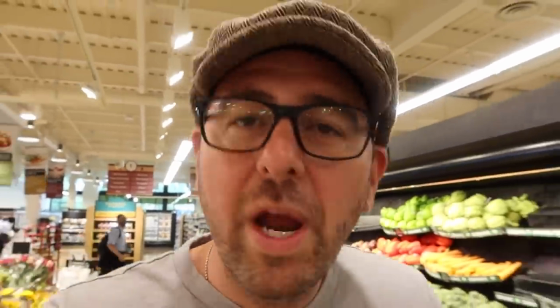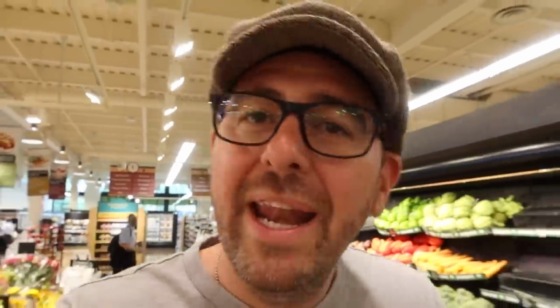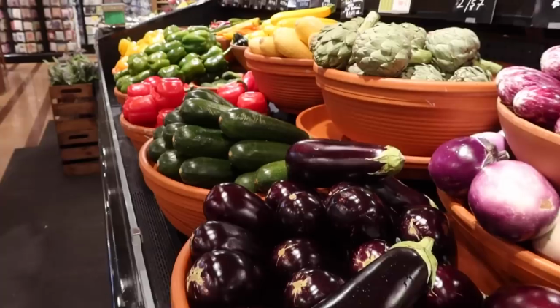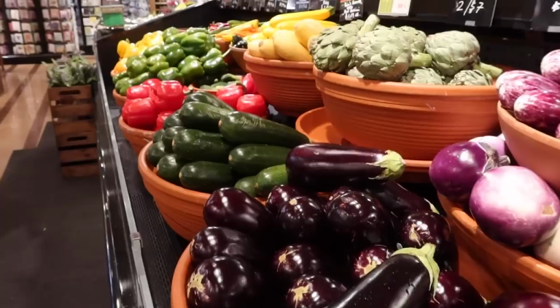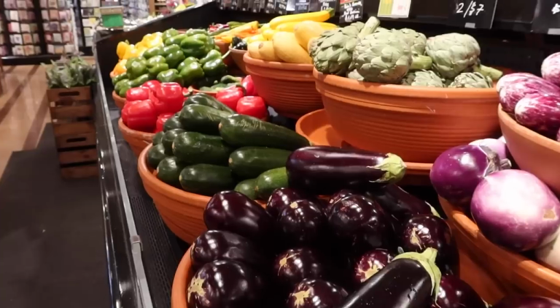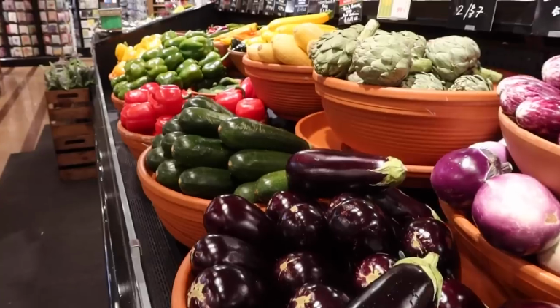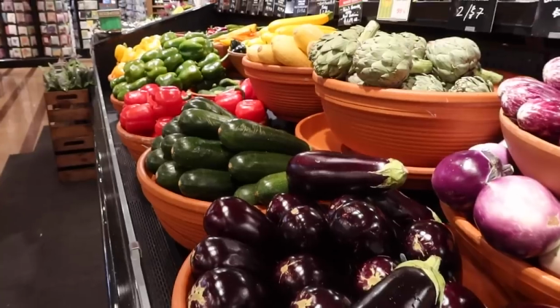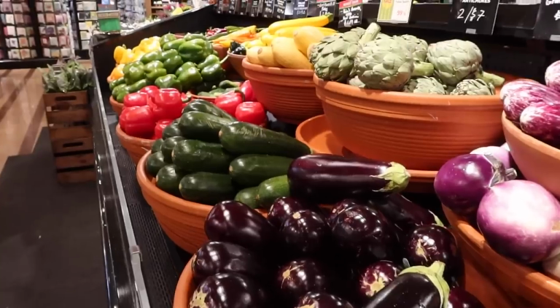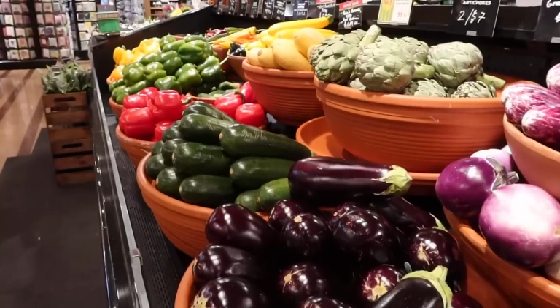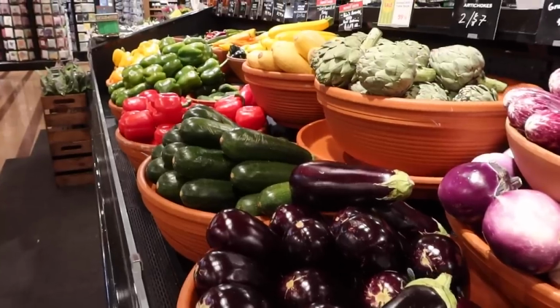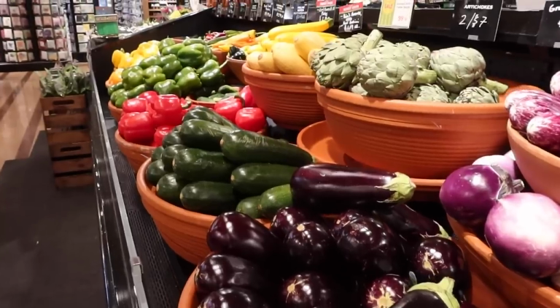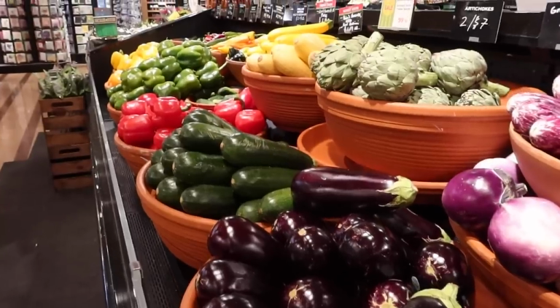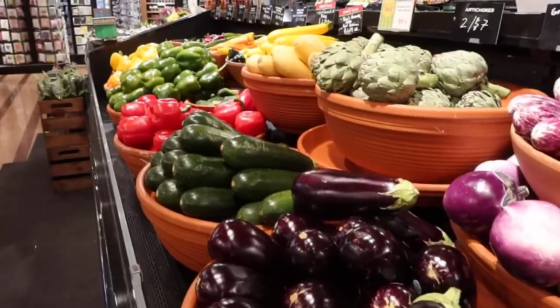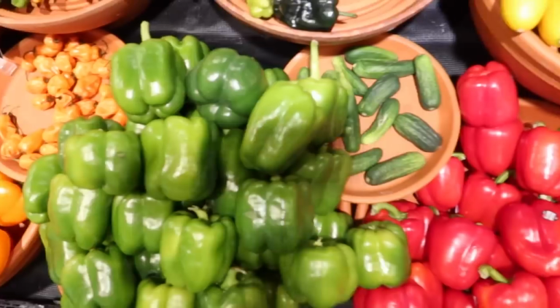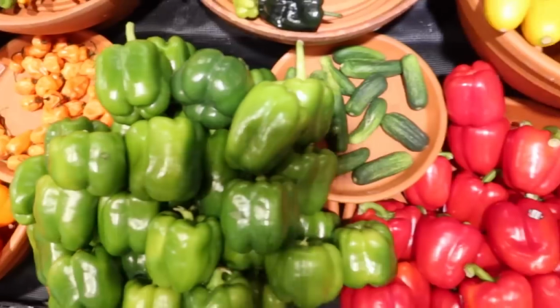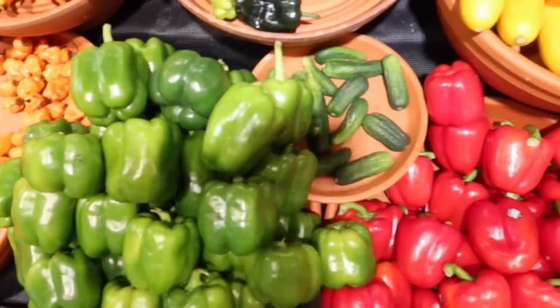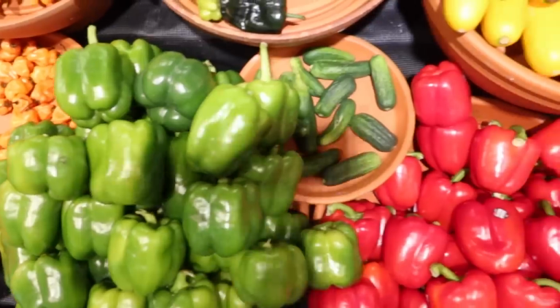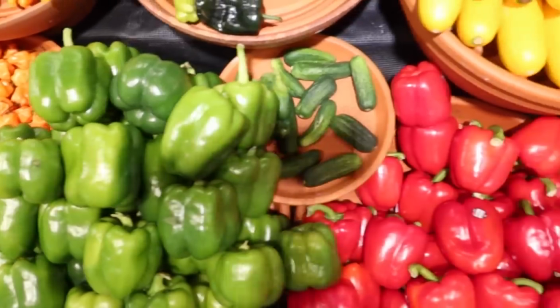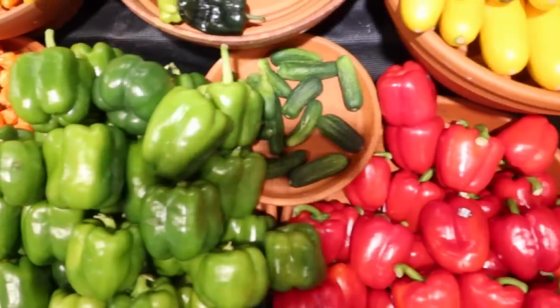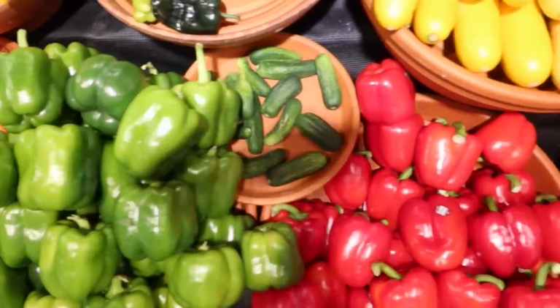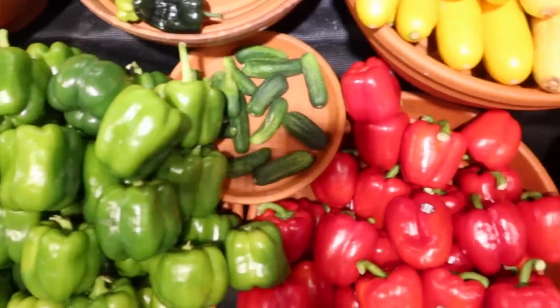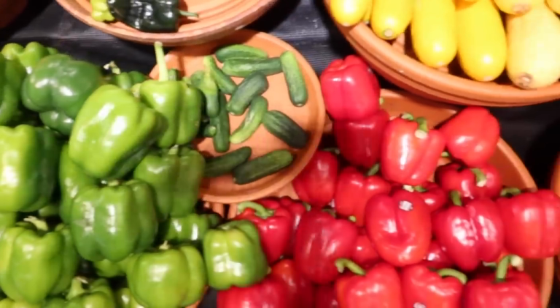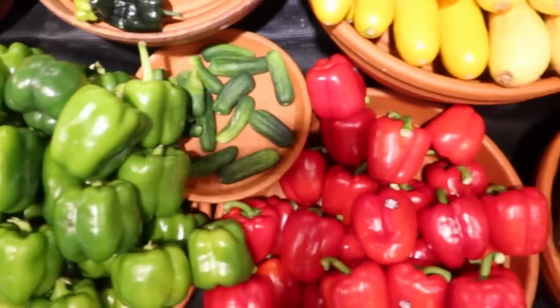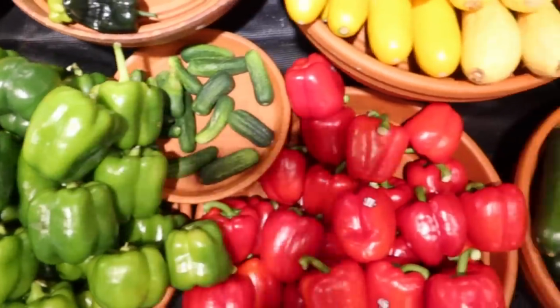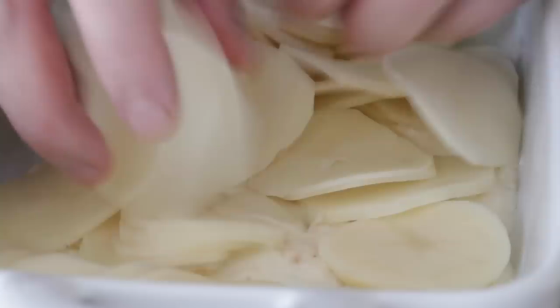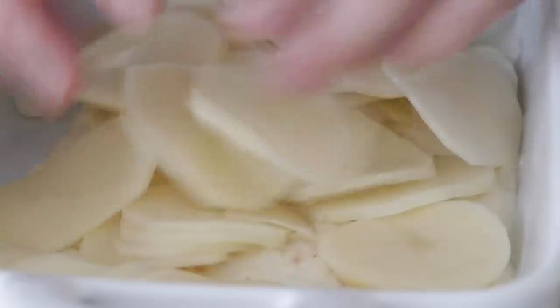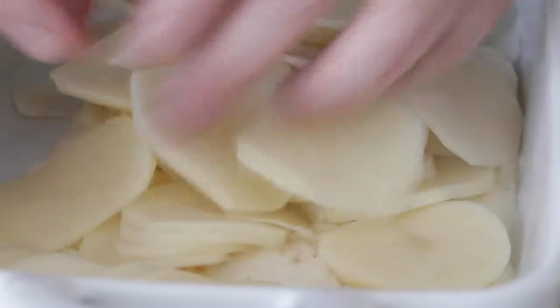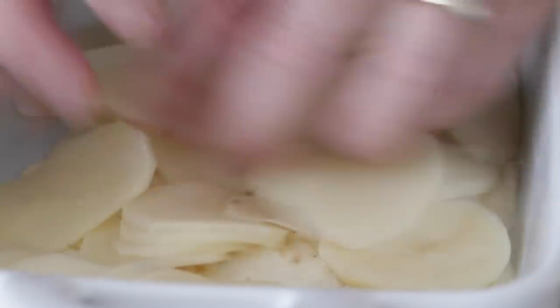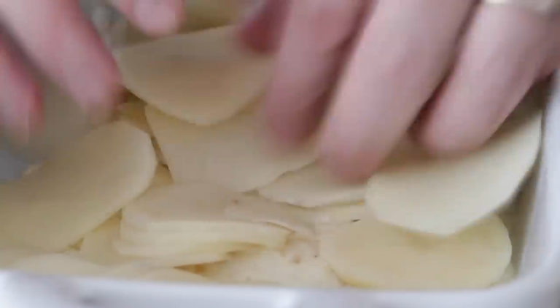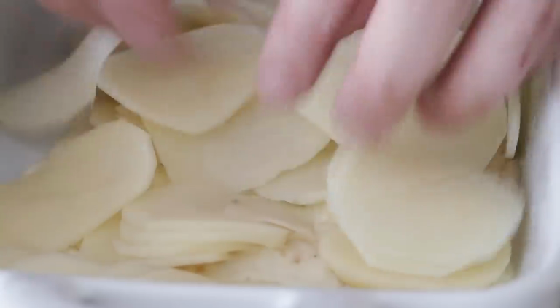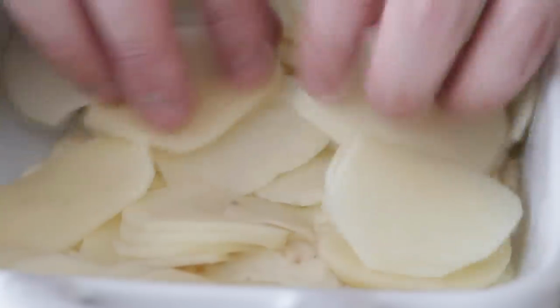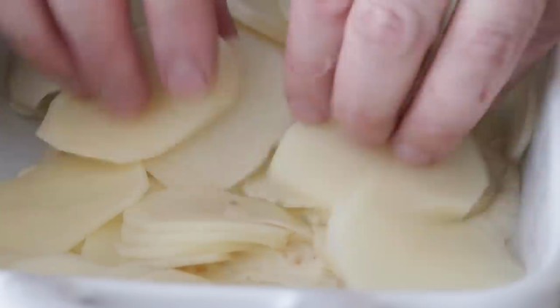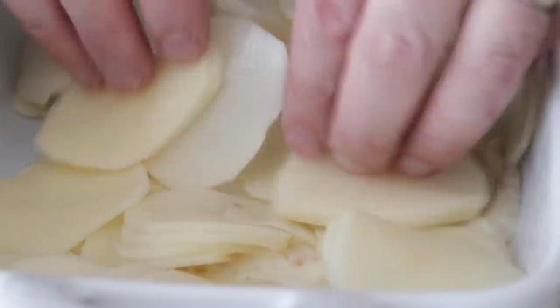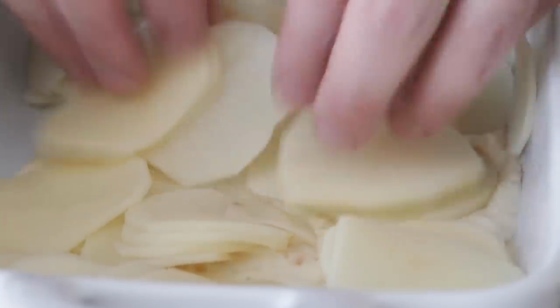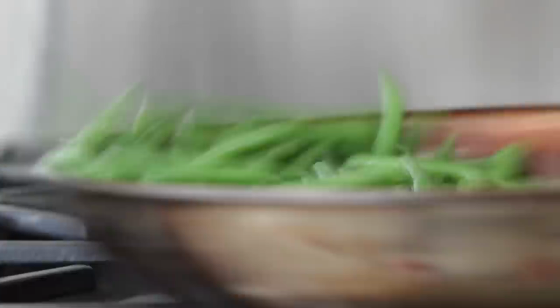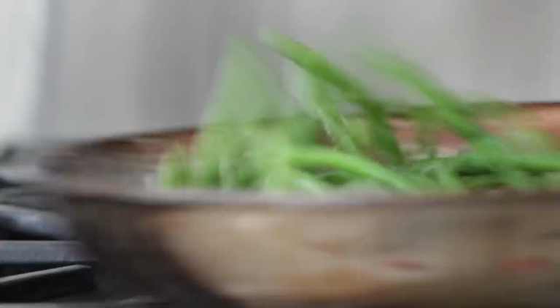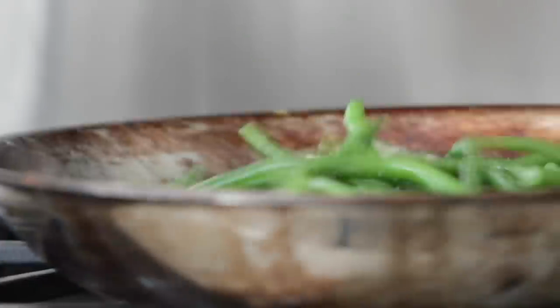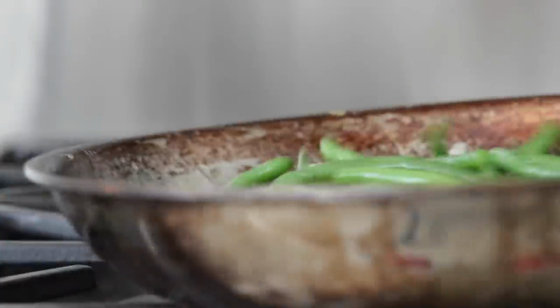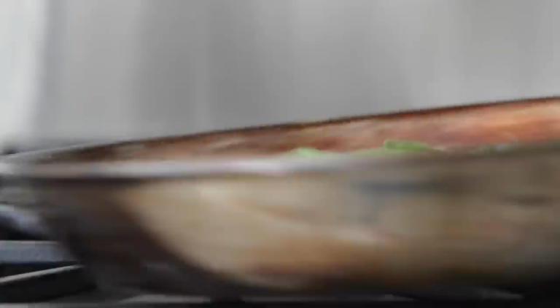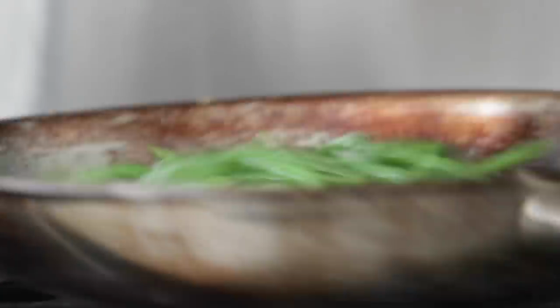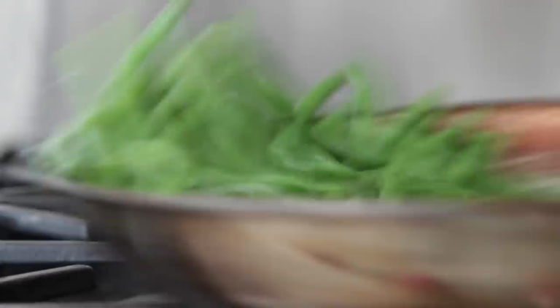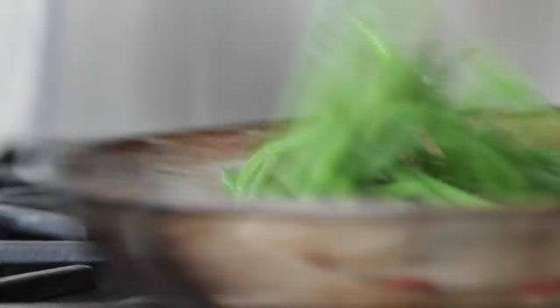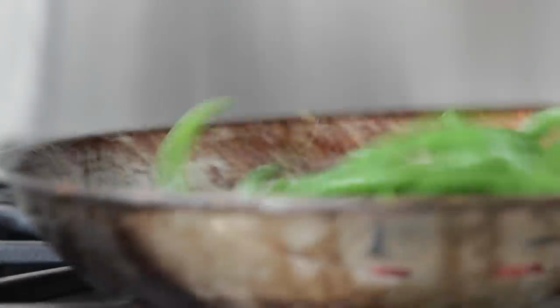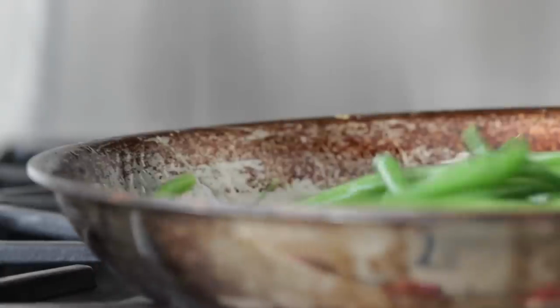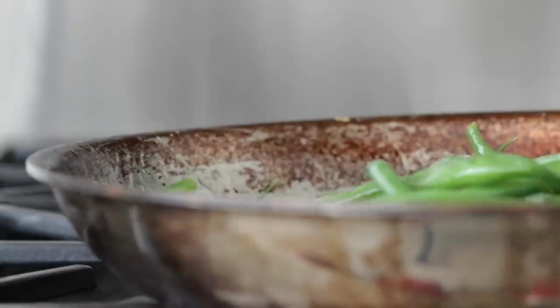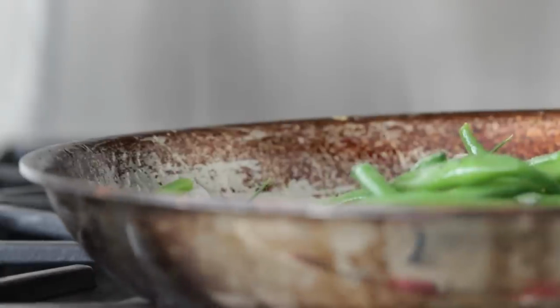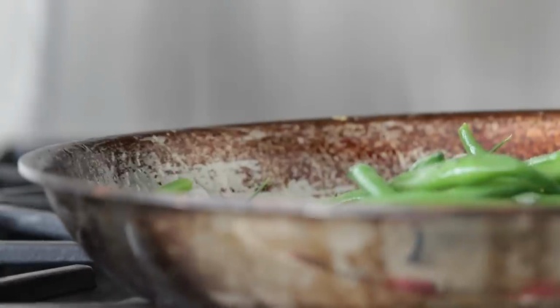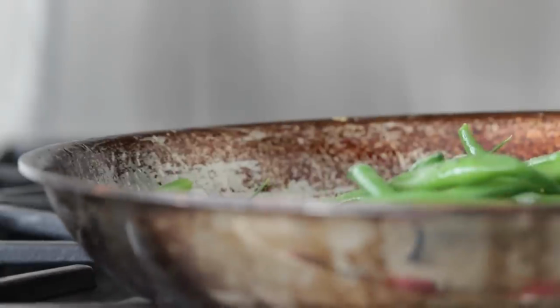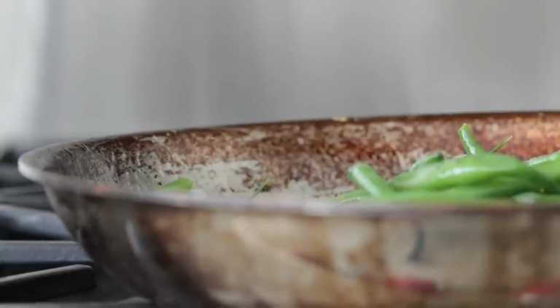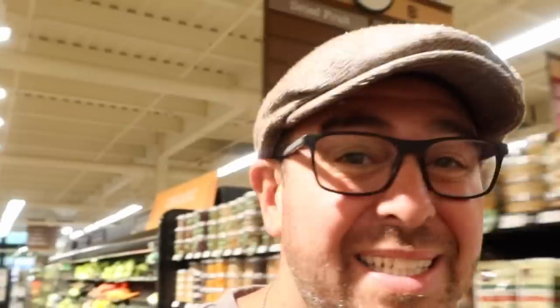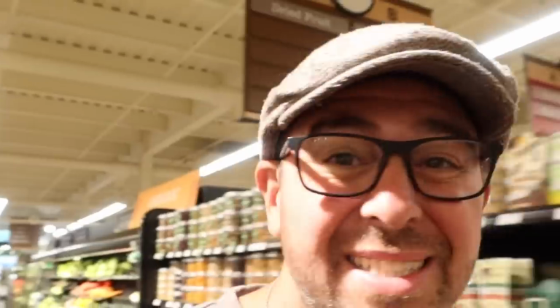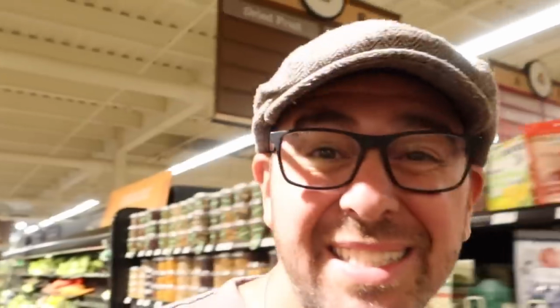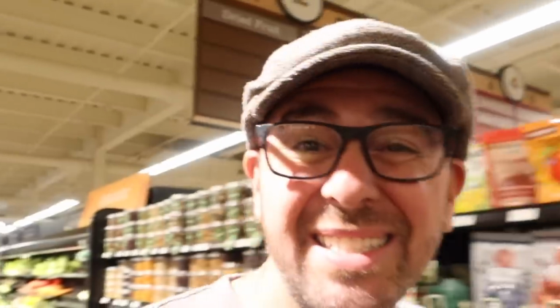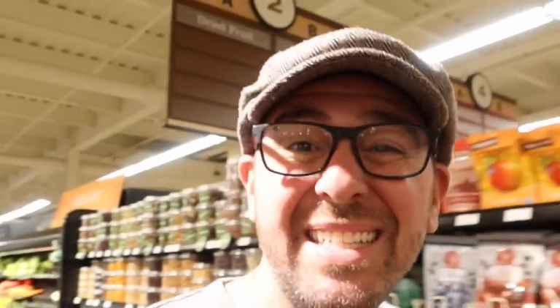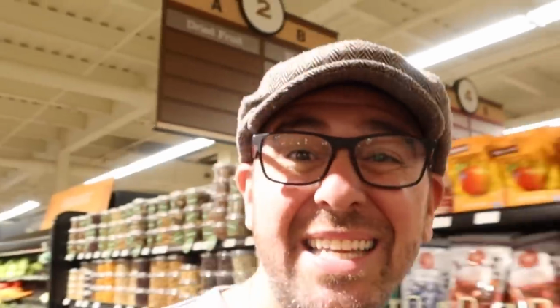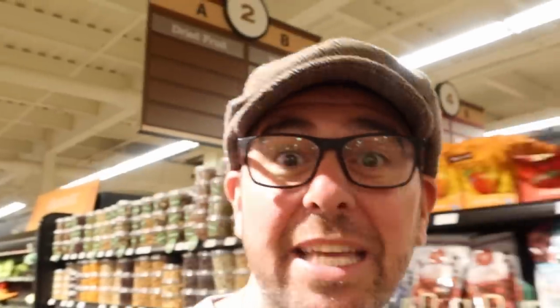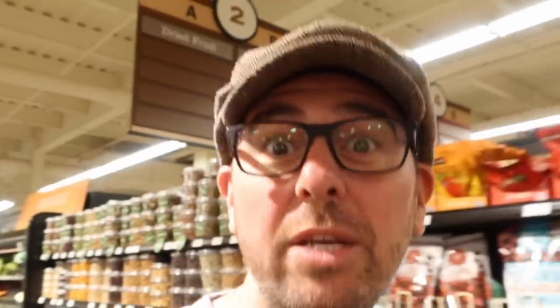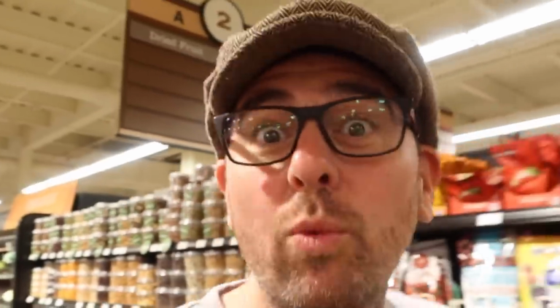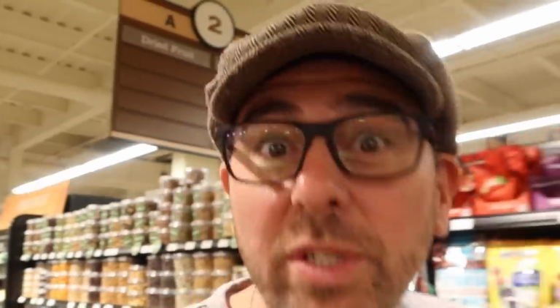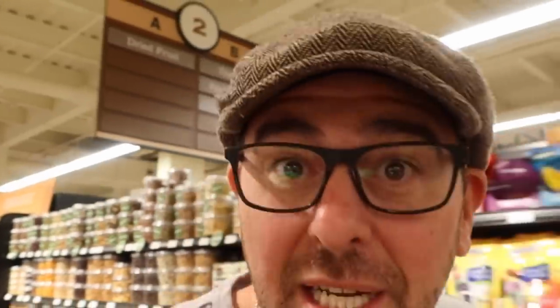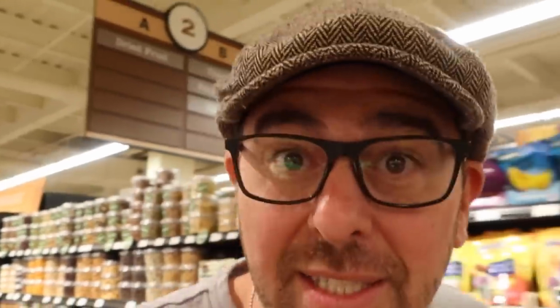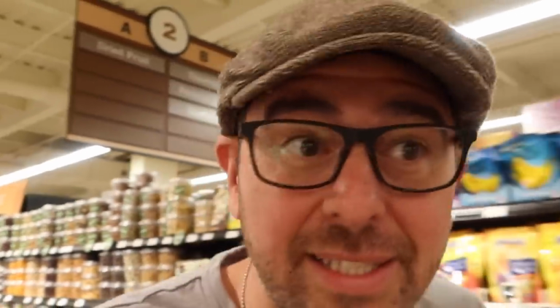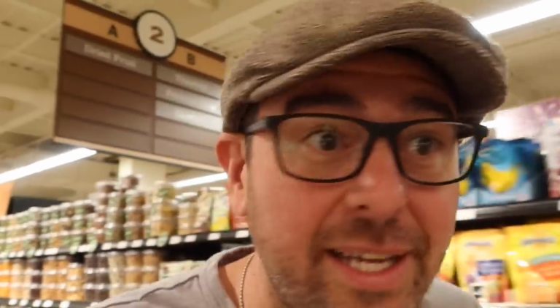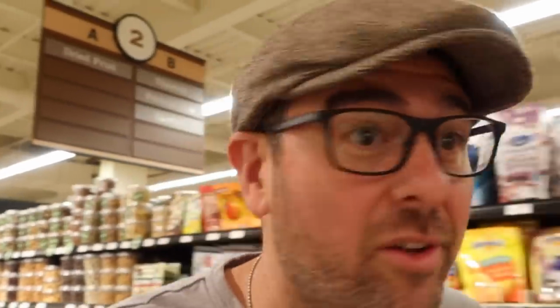We're heading over to produce to check out starch and veg. I'm thinking like scalloped potatoes, maybe green beans almondine. Let's see what's on sale.